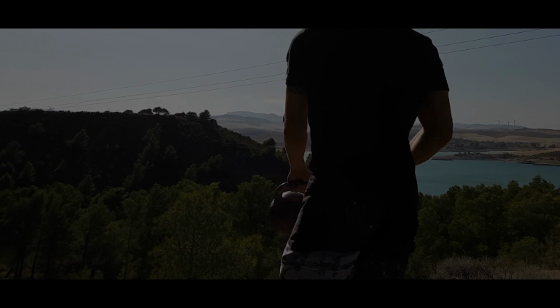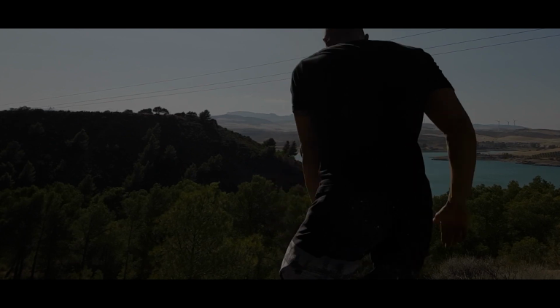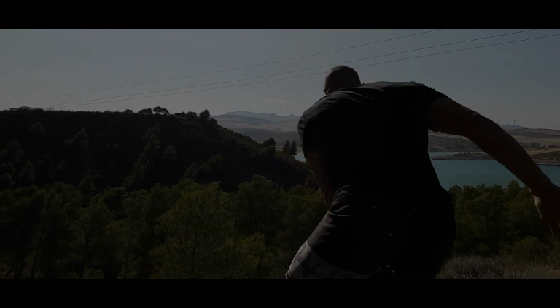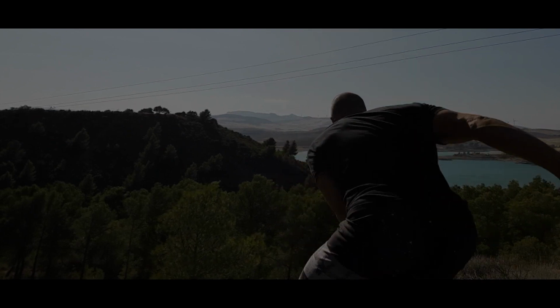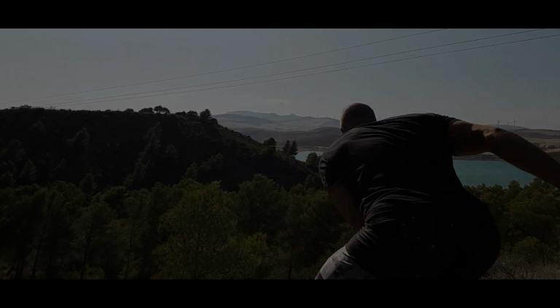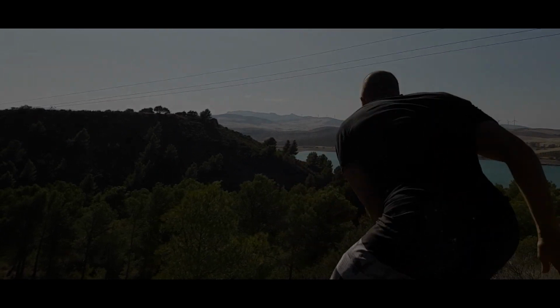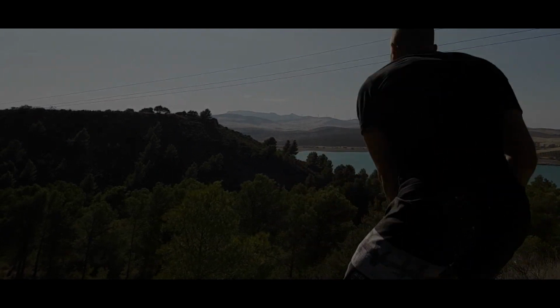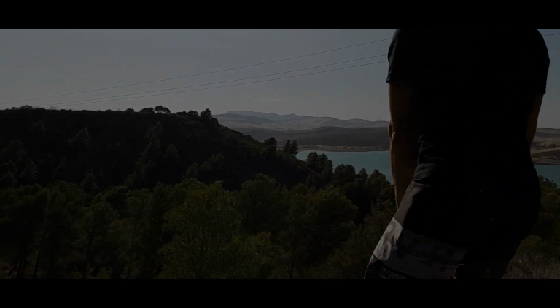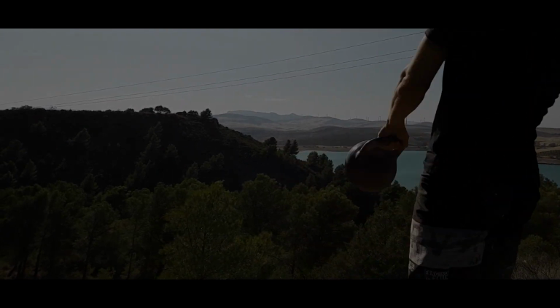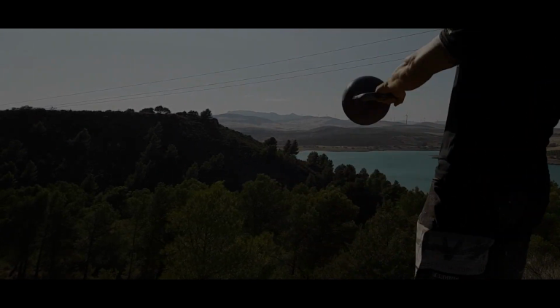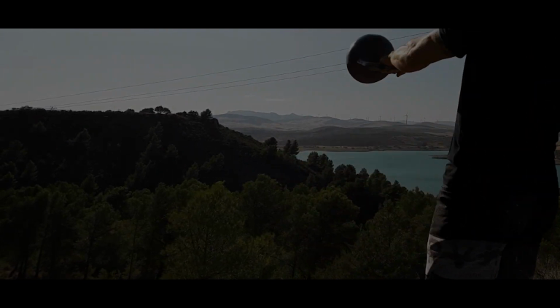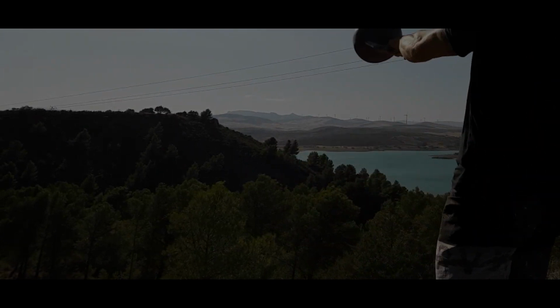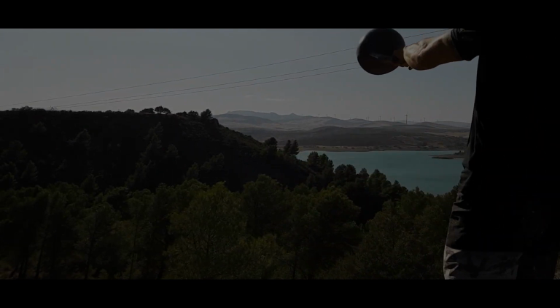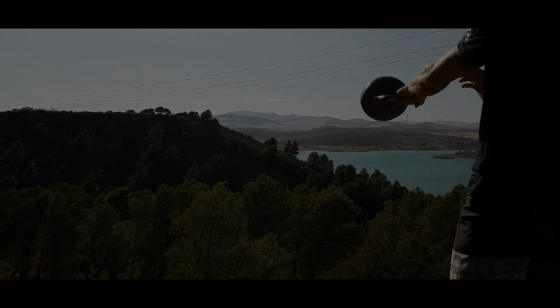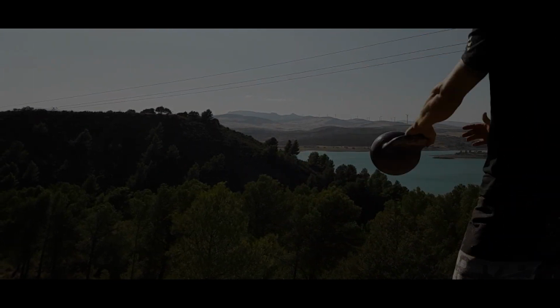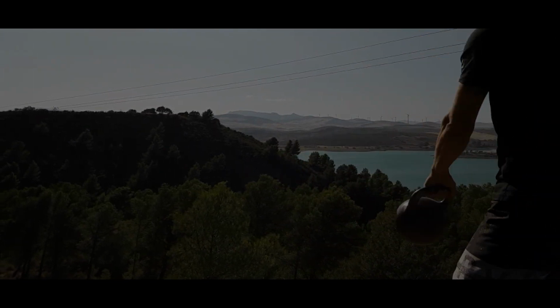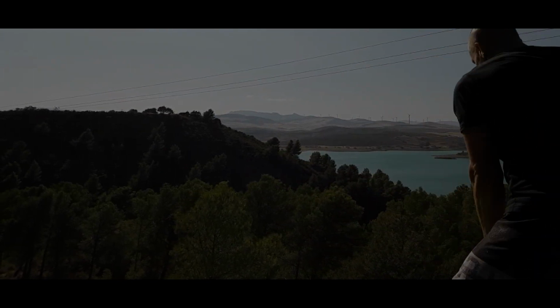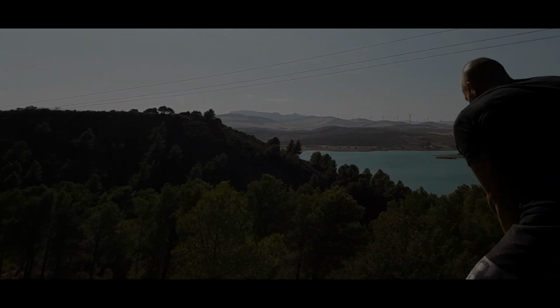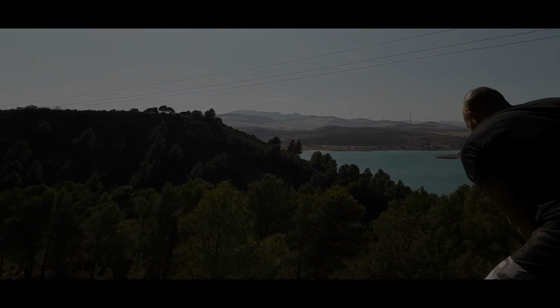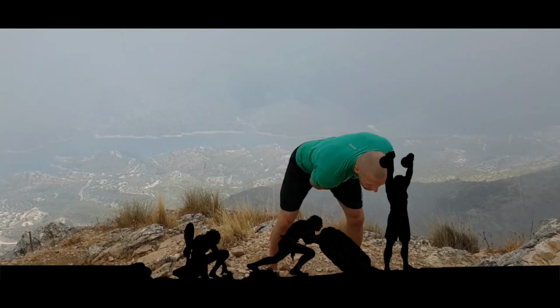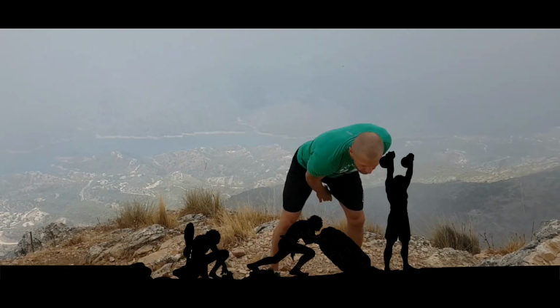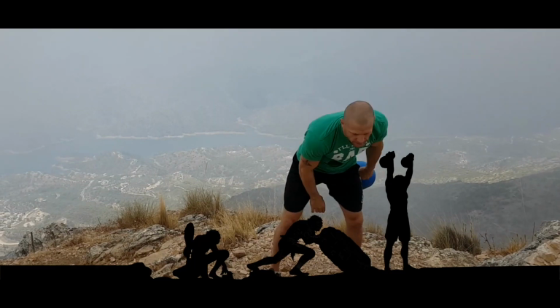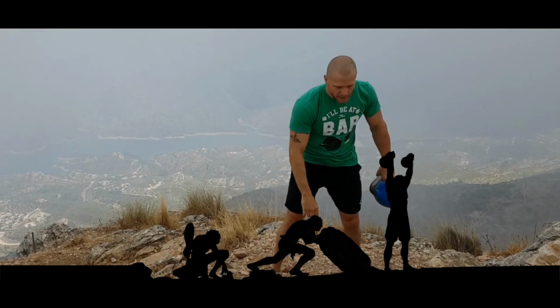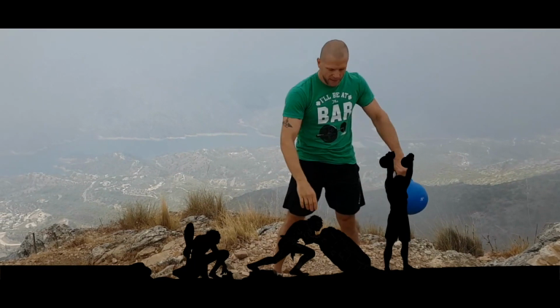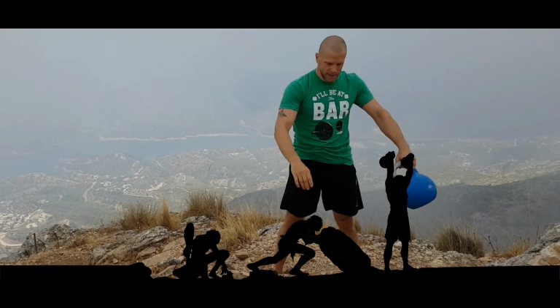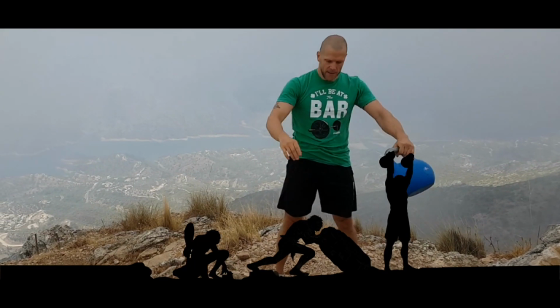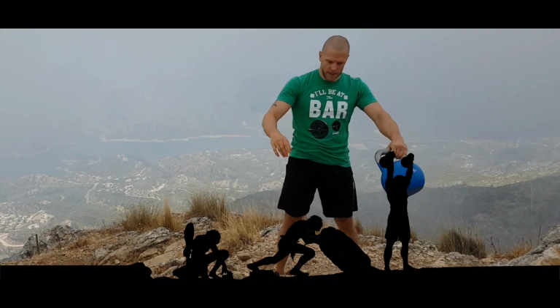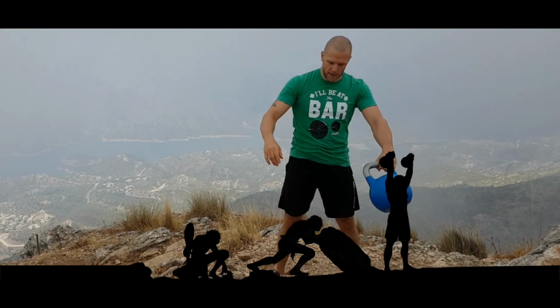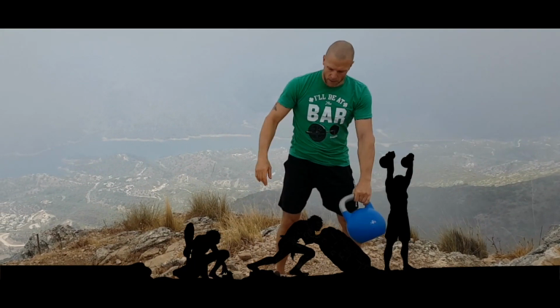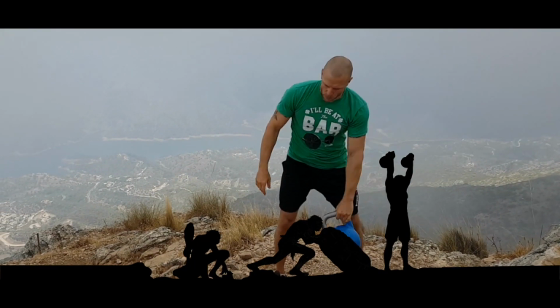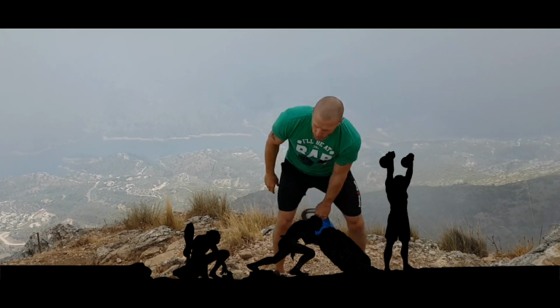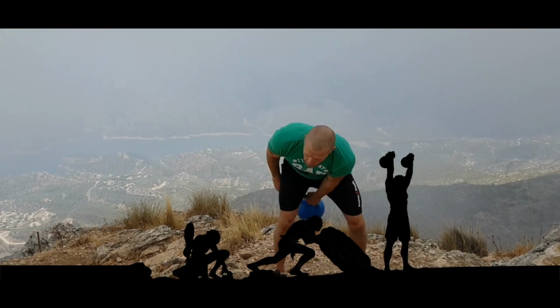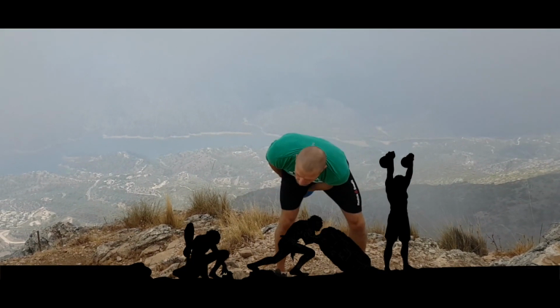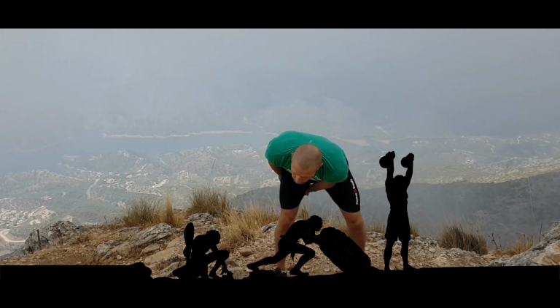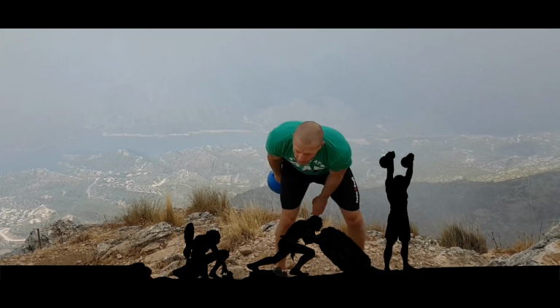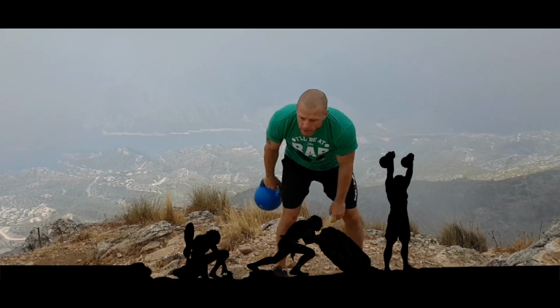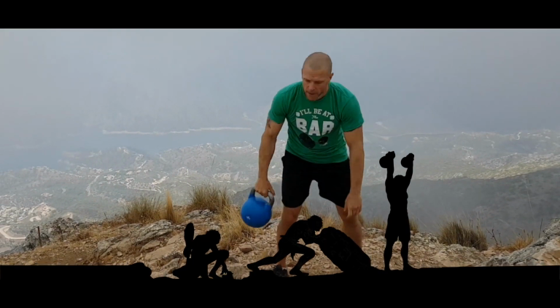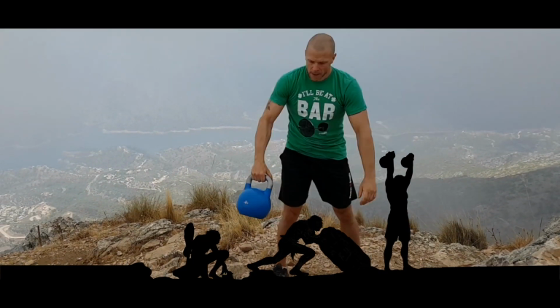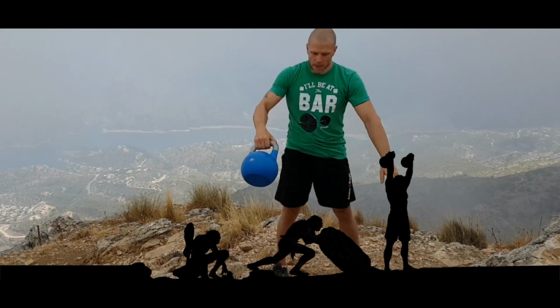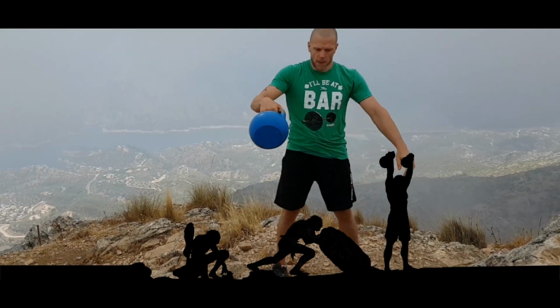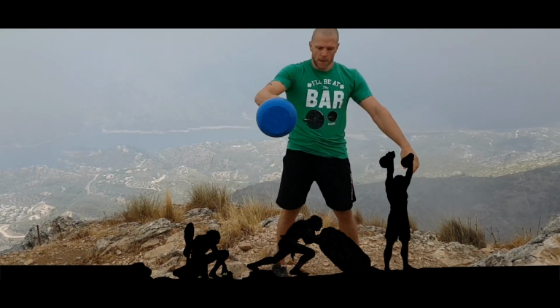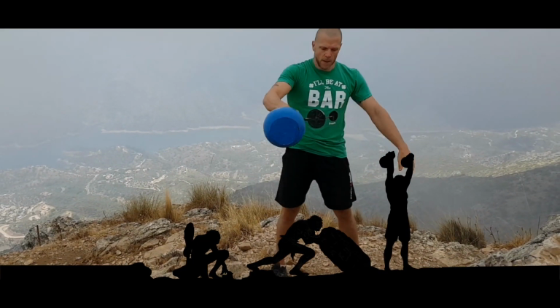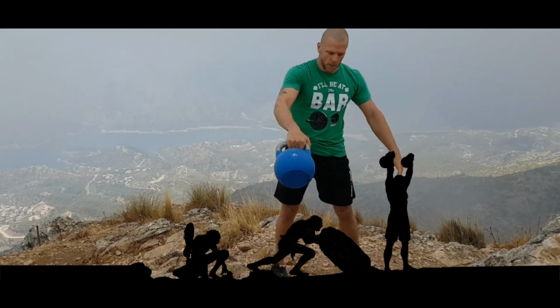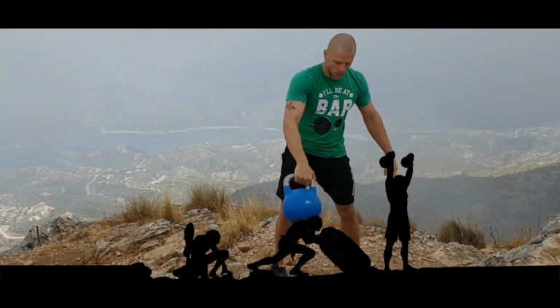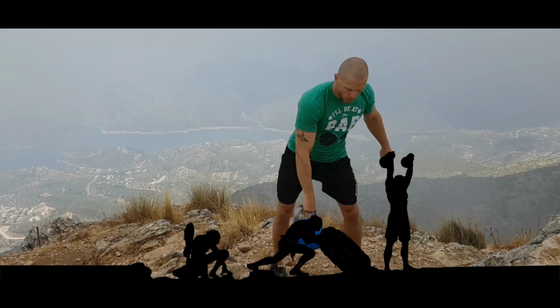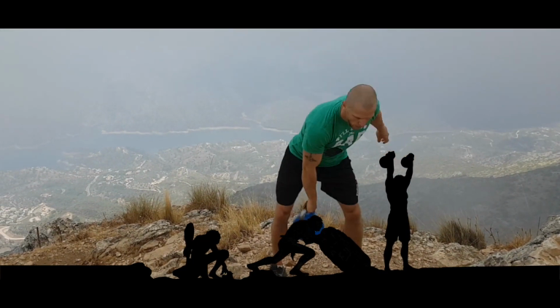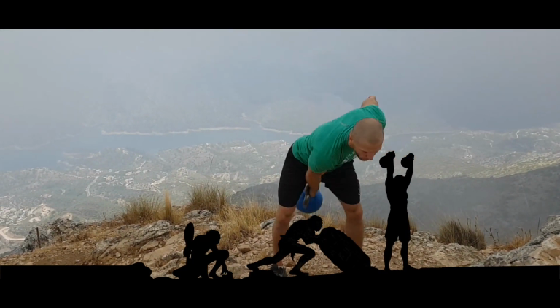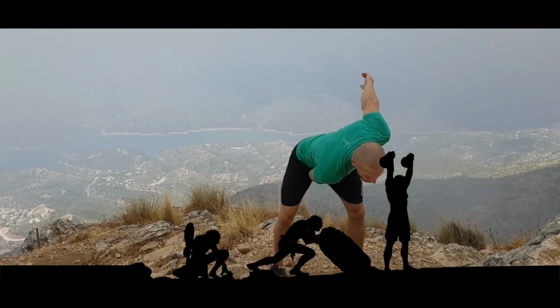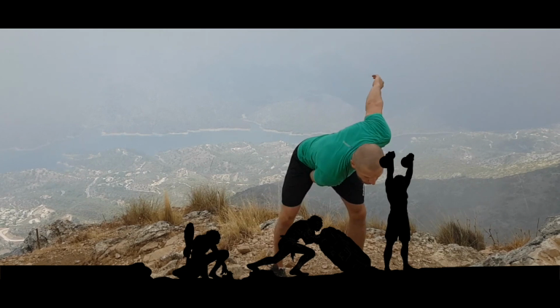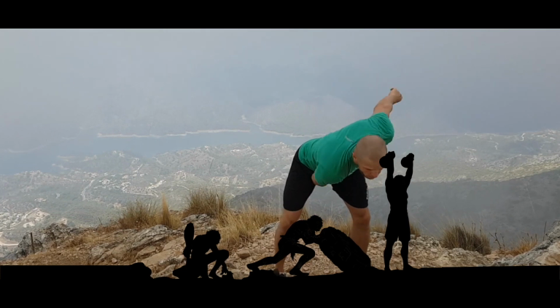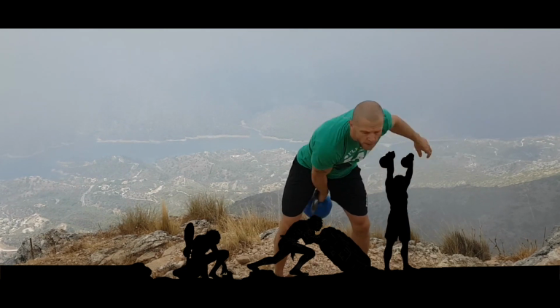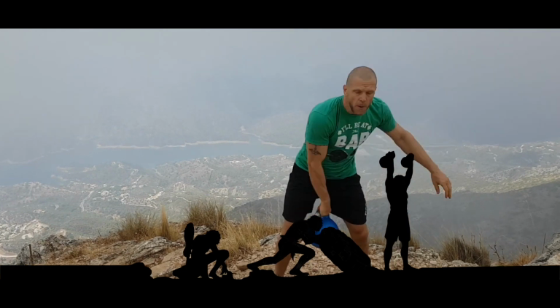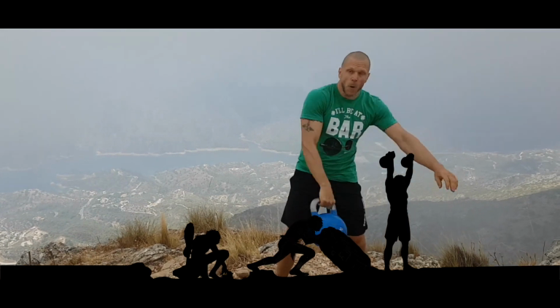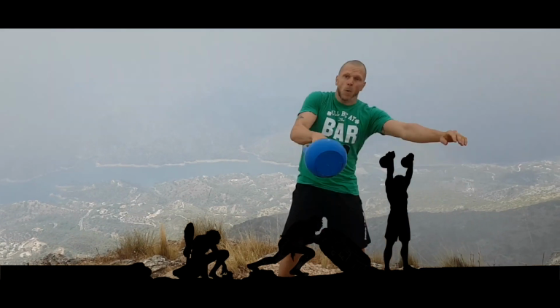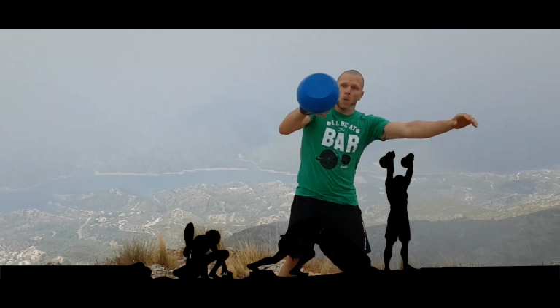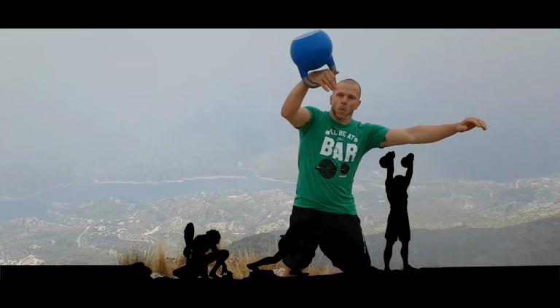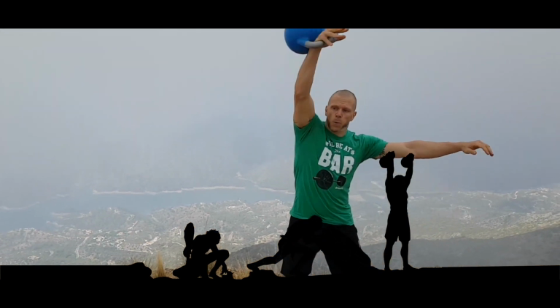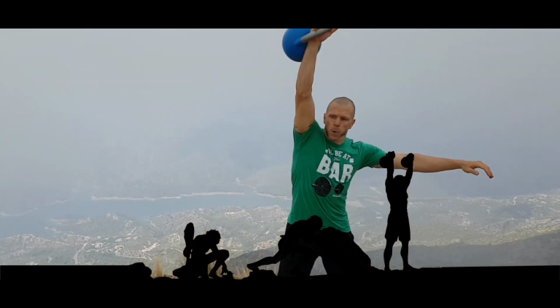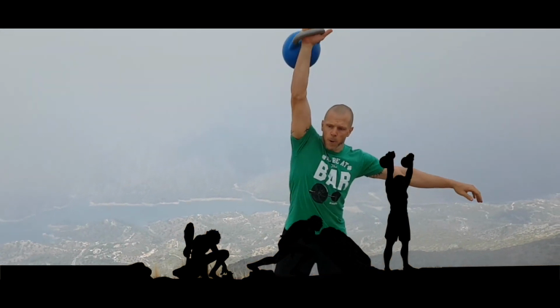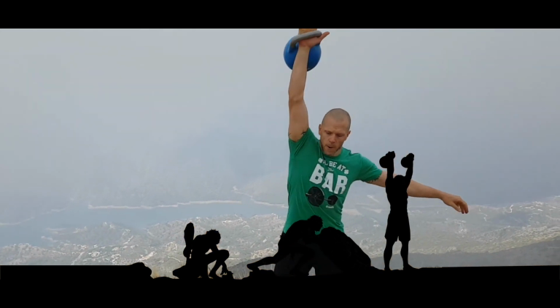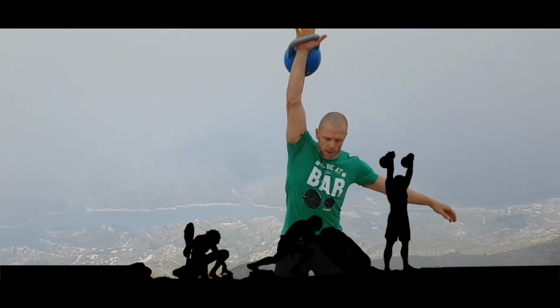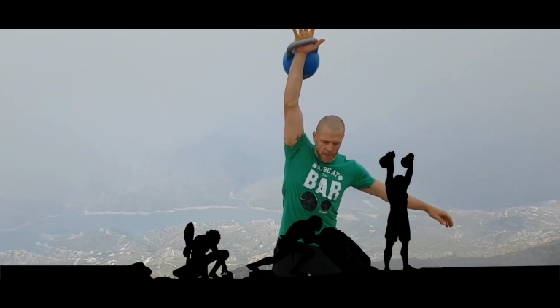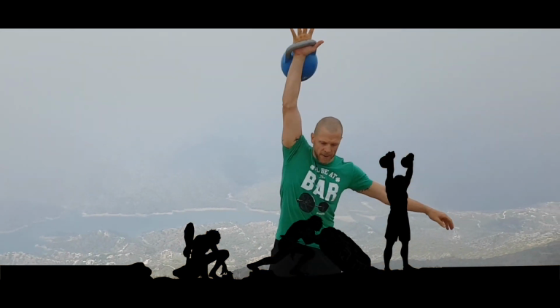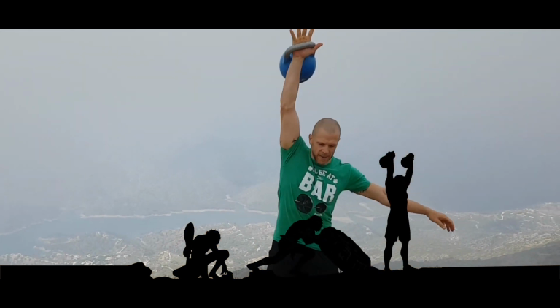Overhead press. Rows. Stretching. Buy the book today and start learning straight away.